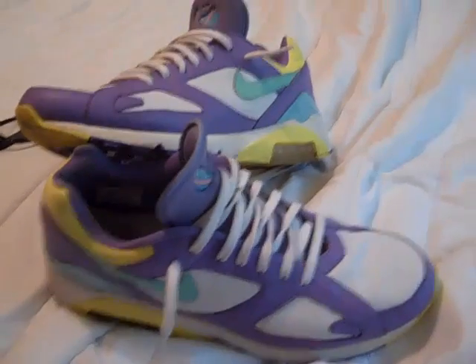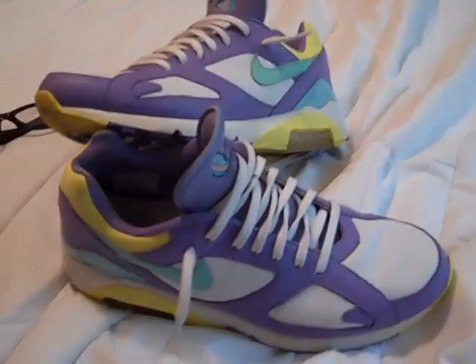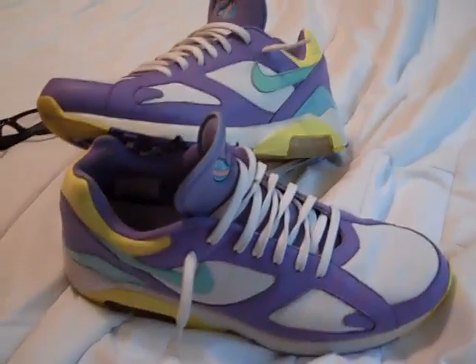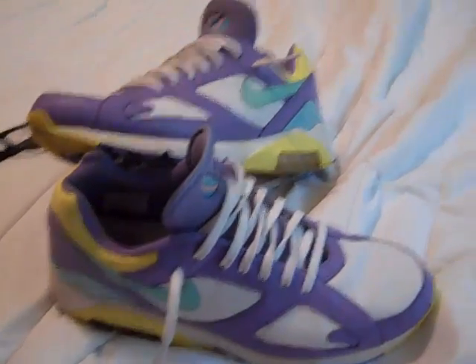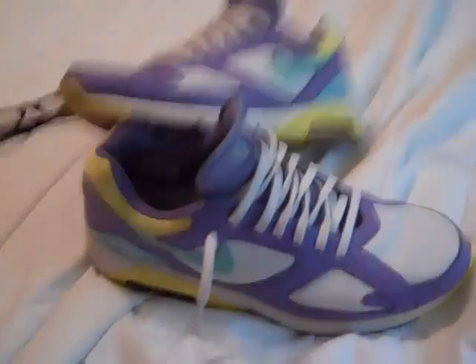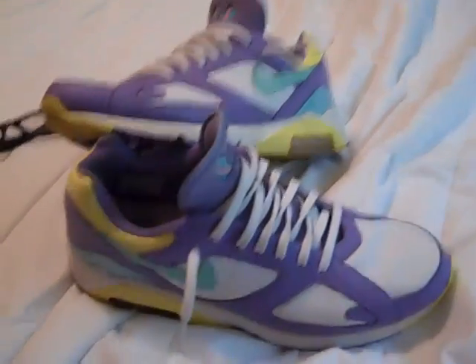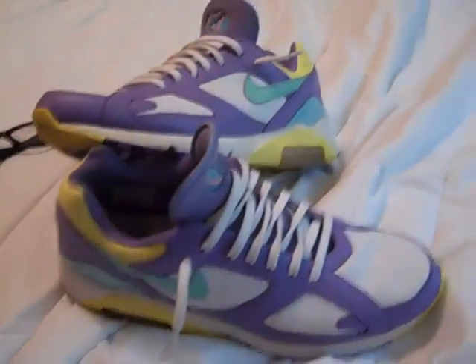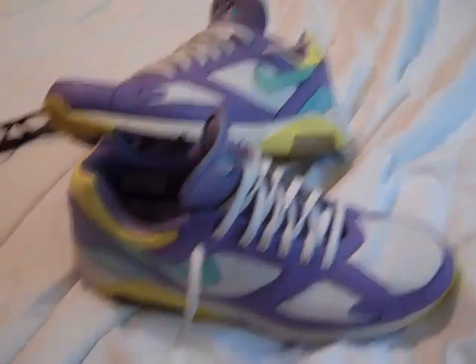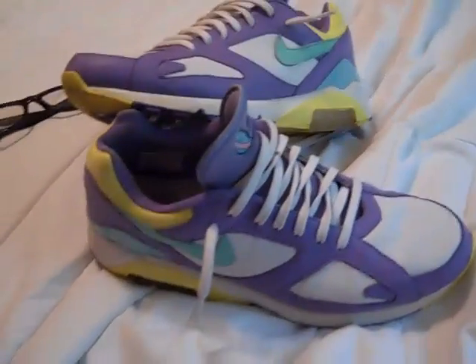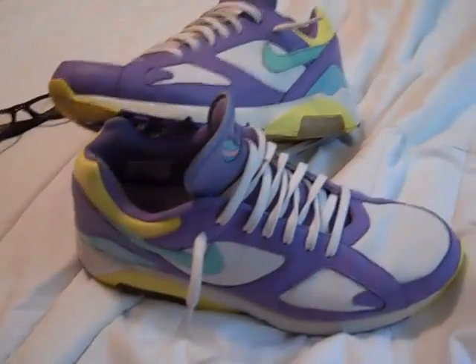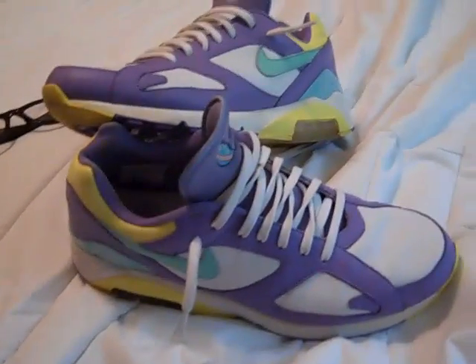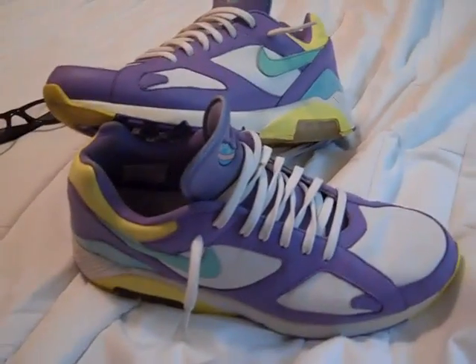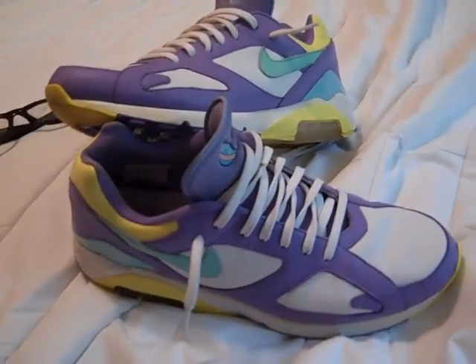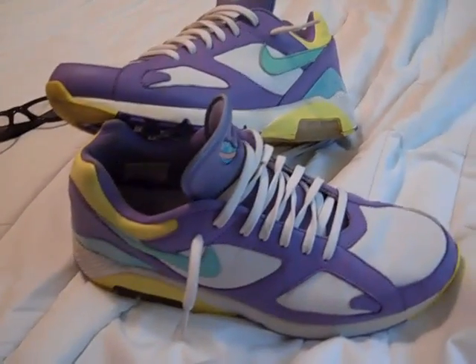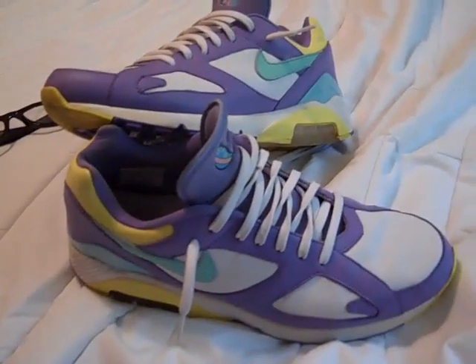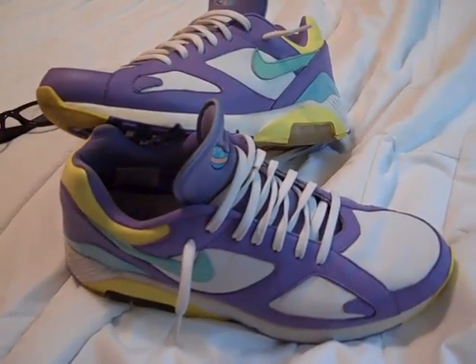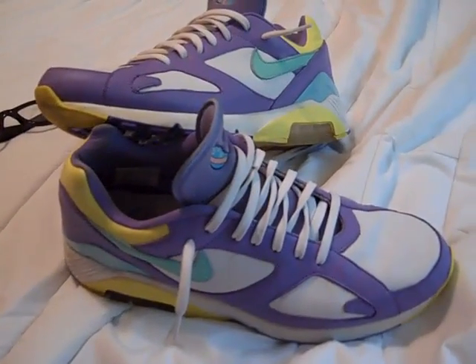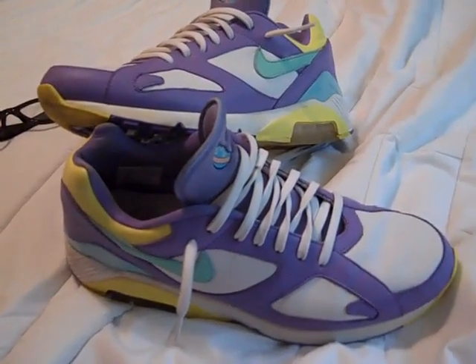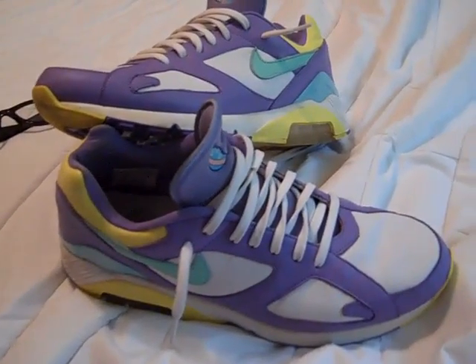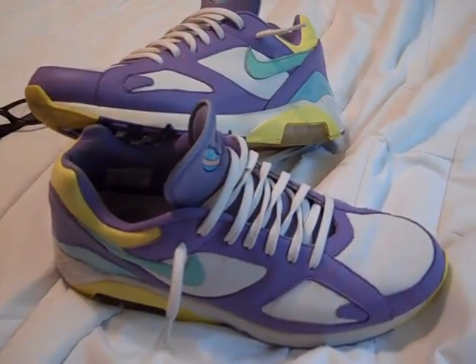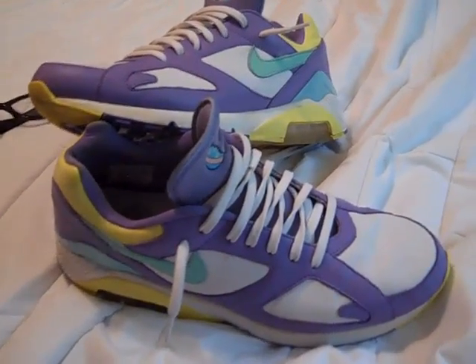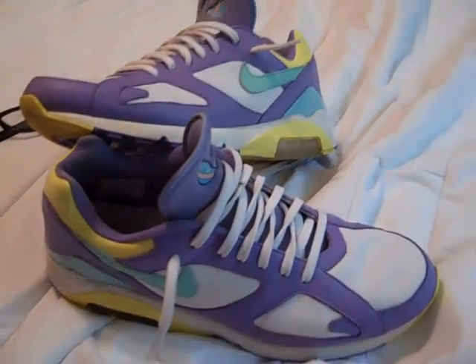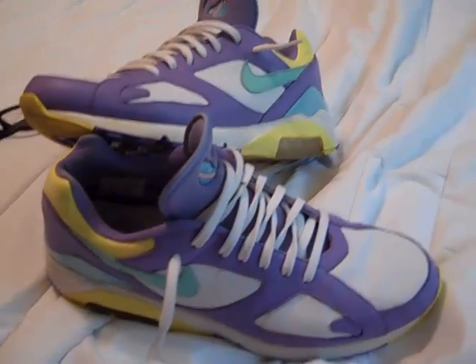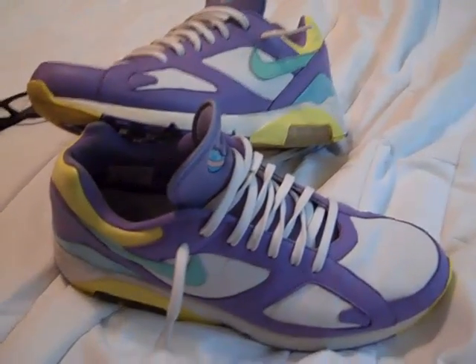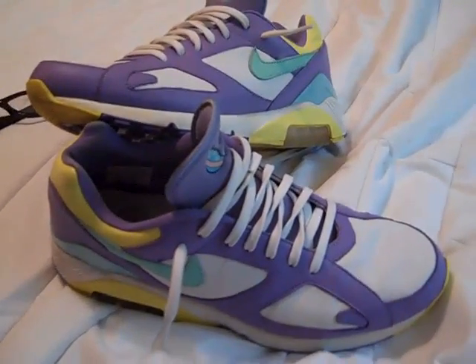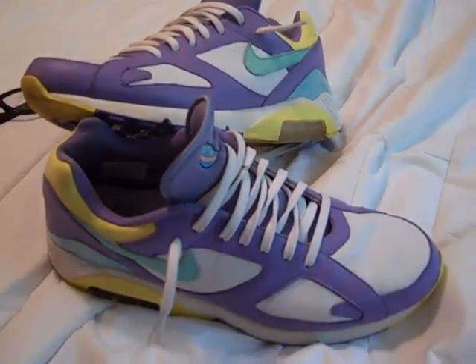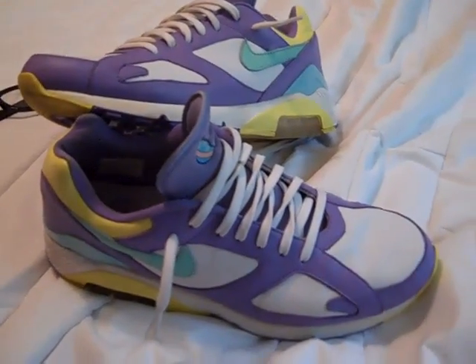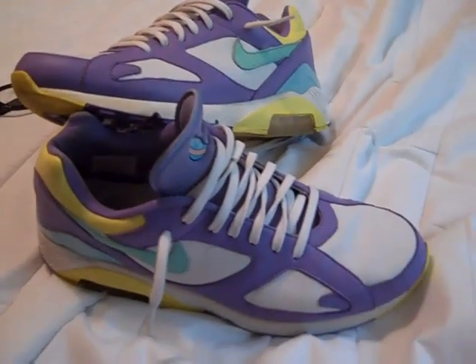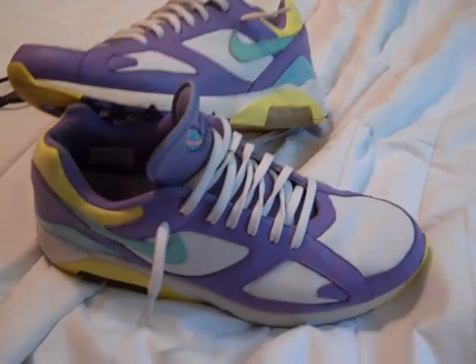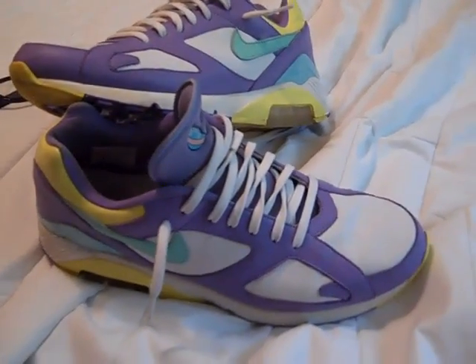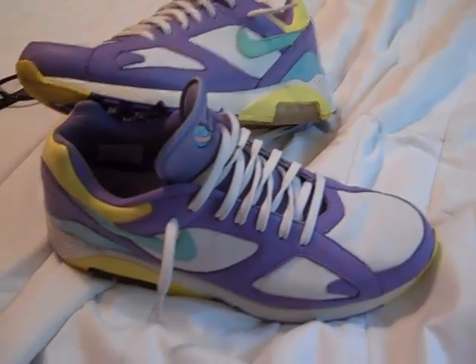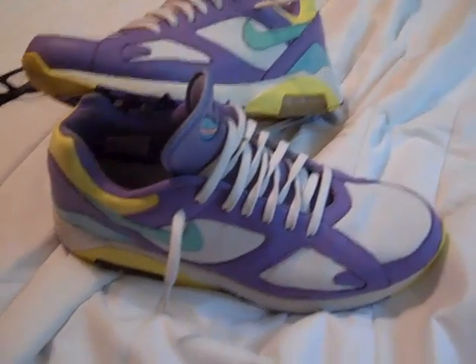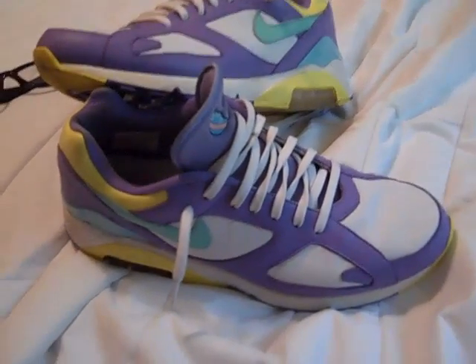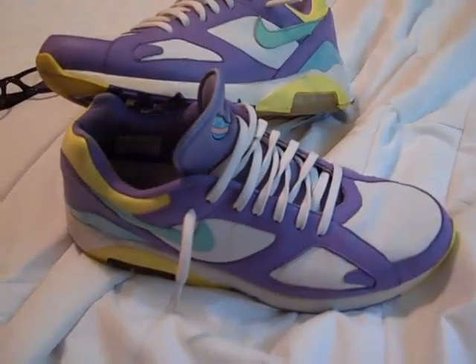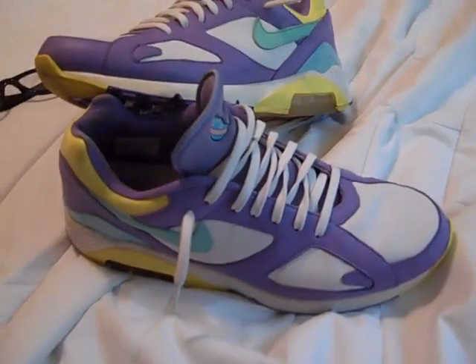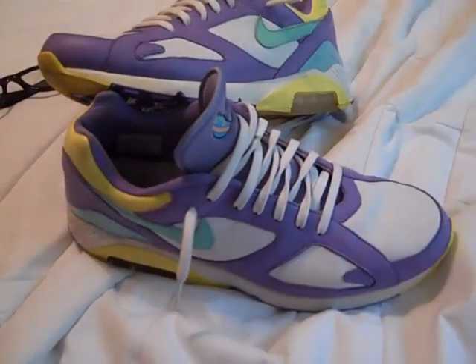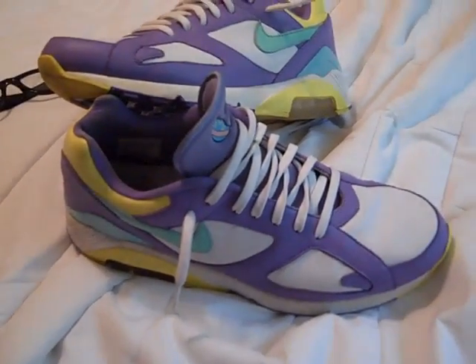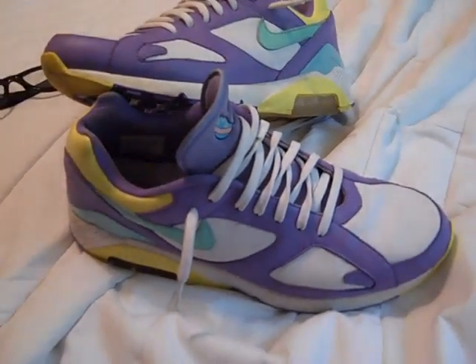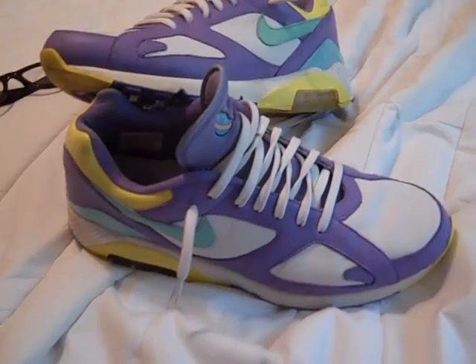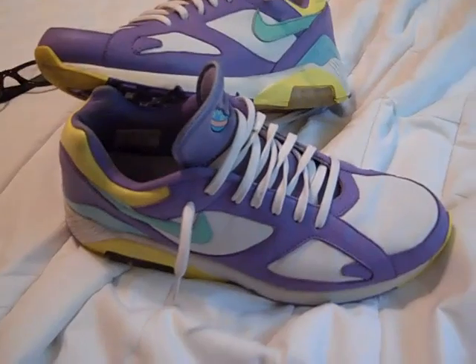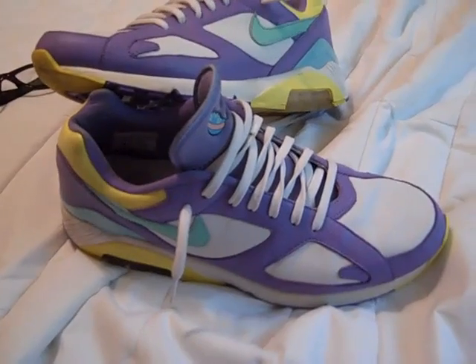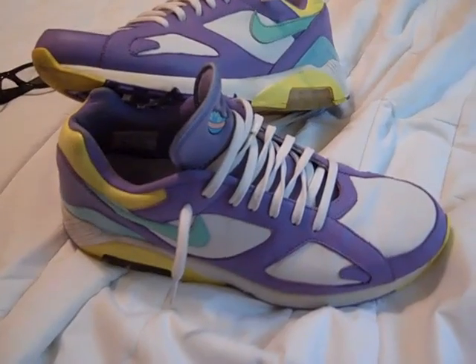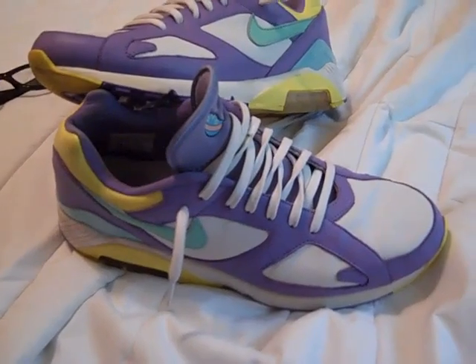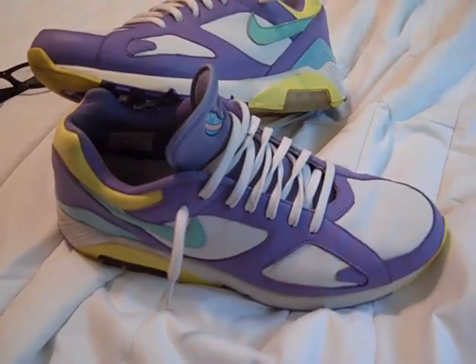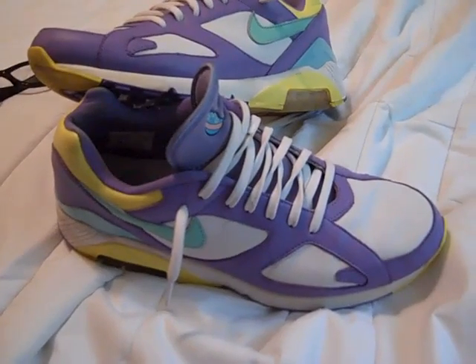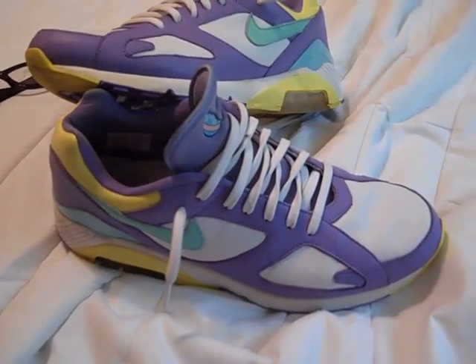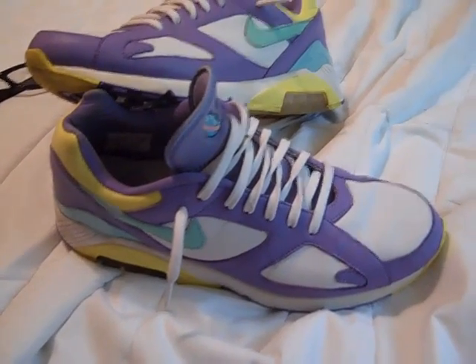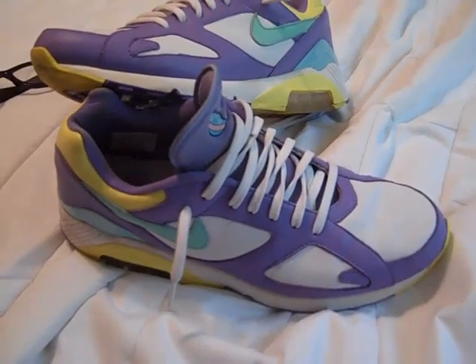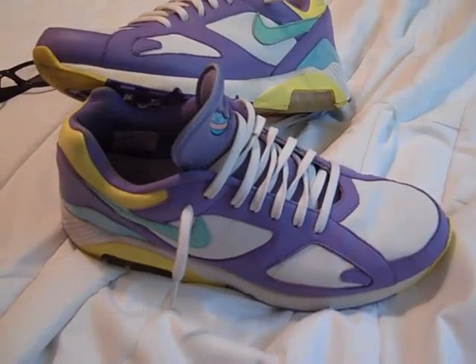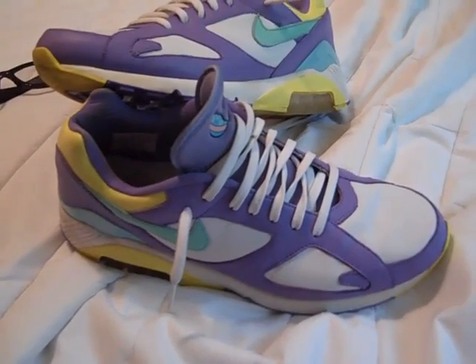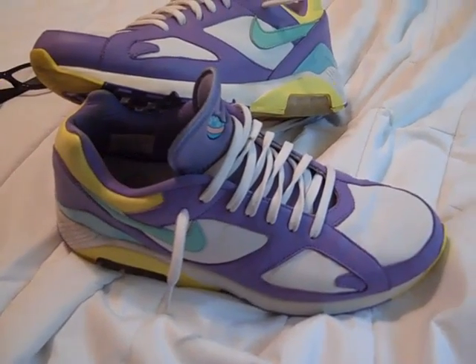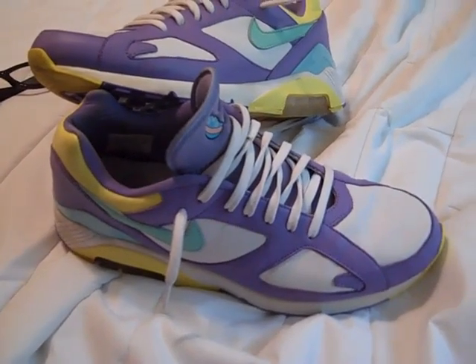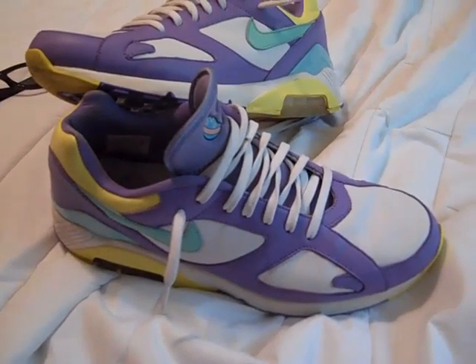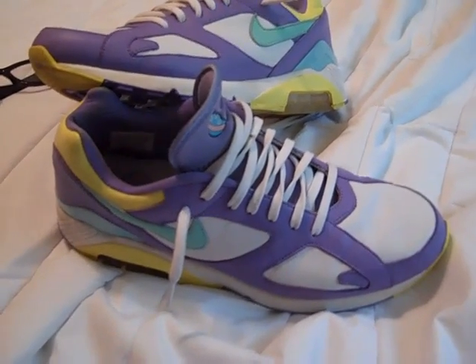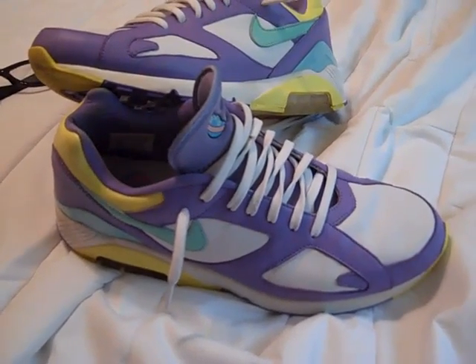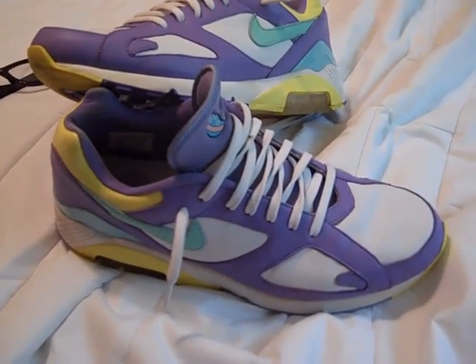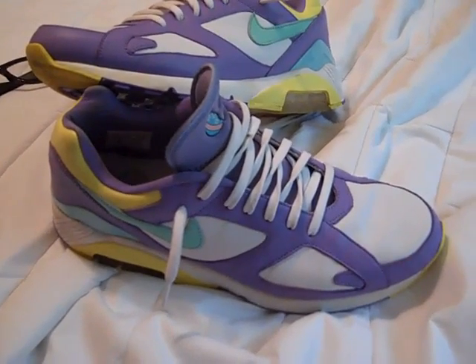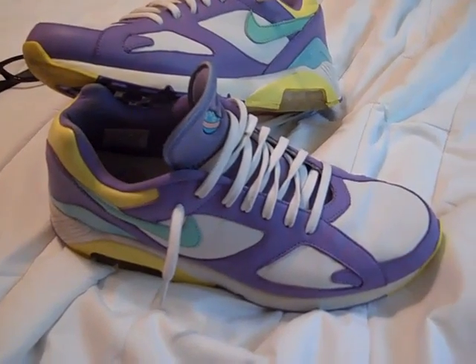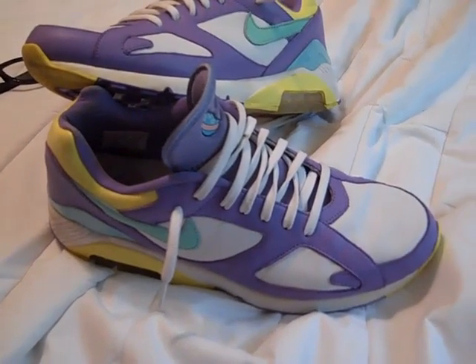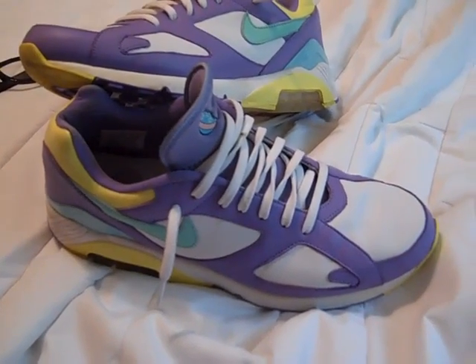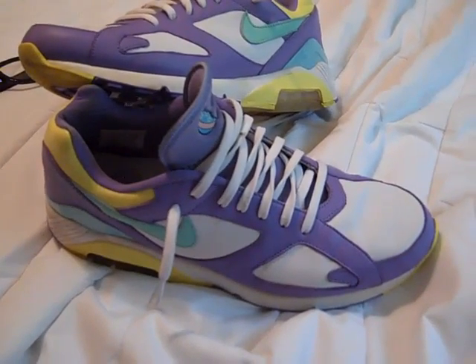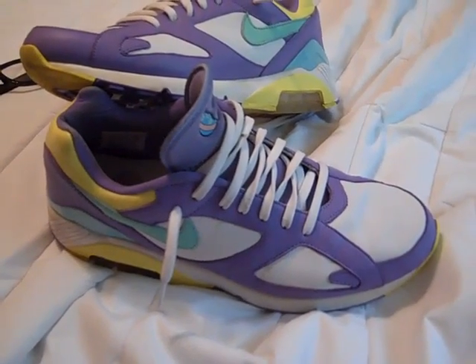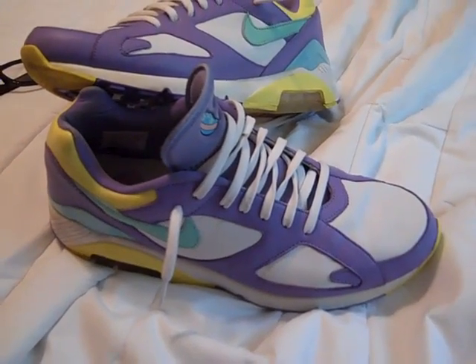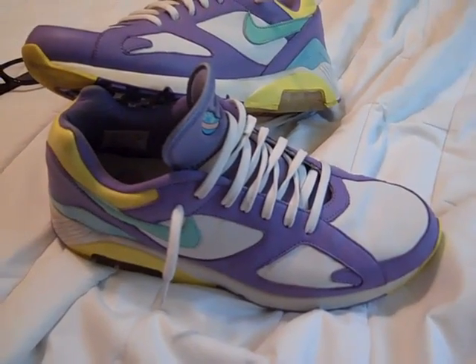What's up YouTube? I got a review of a pair of sneakers I've had for a while, just never did a review on them.